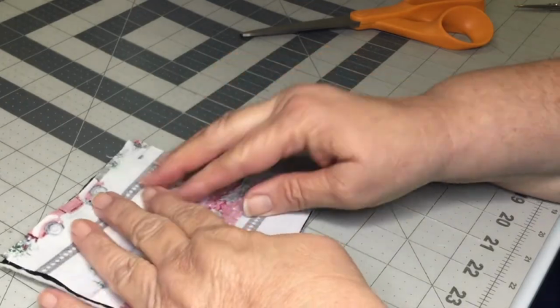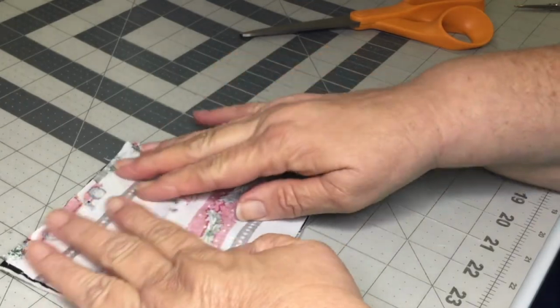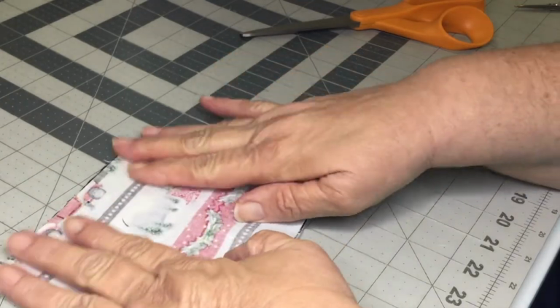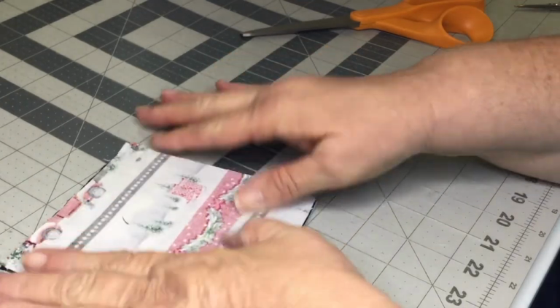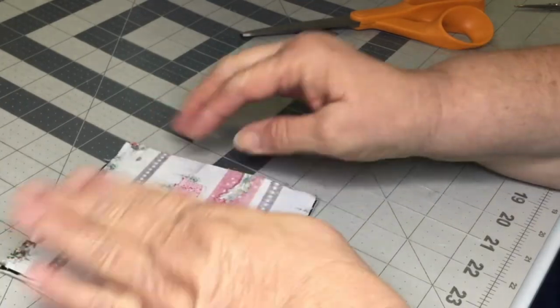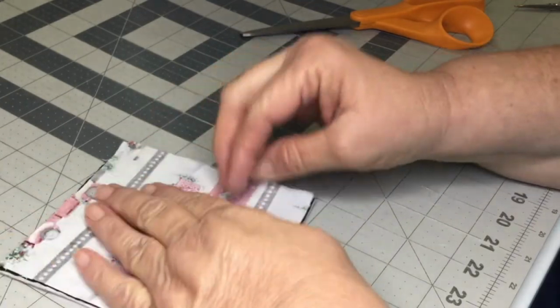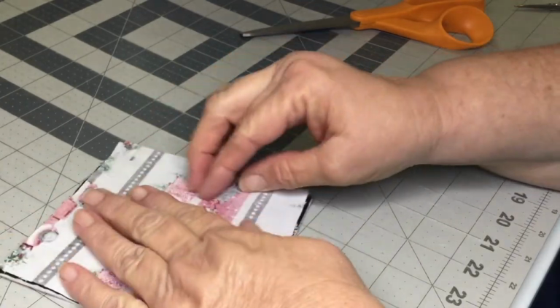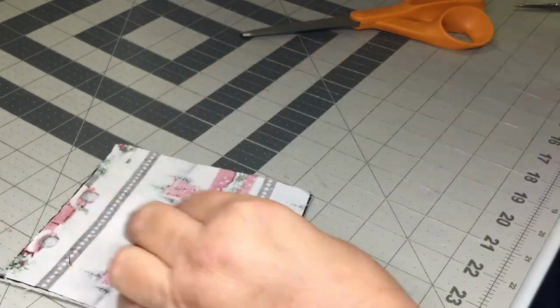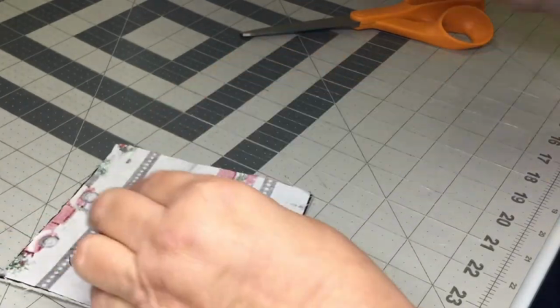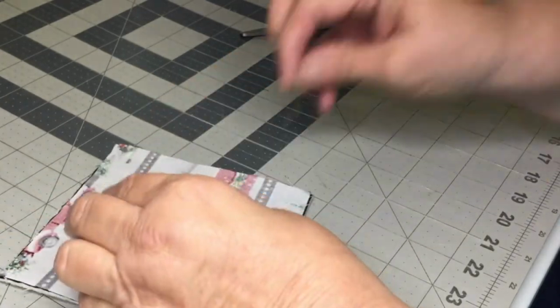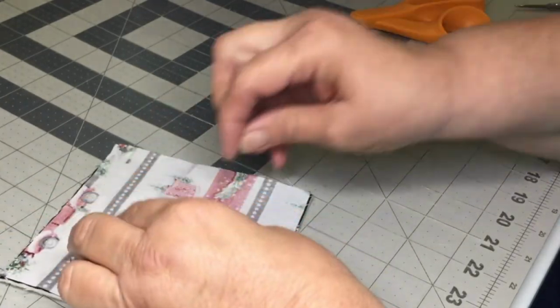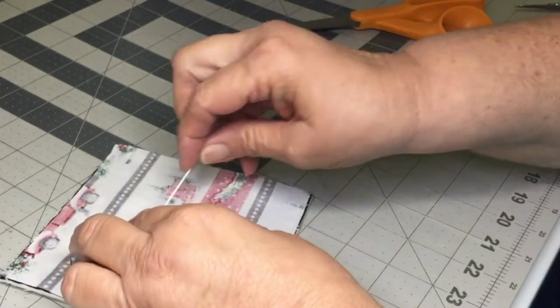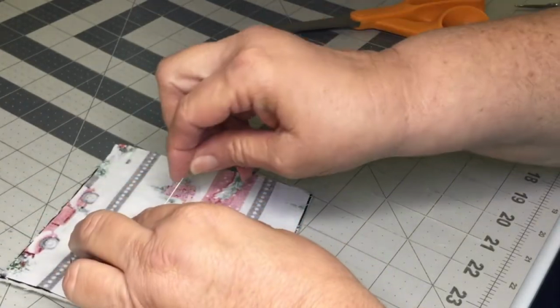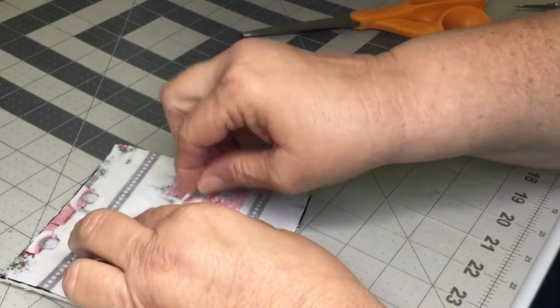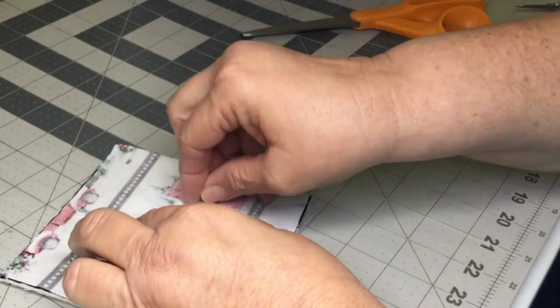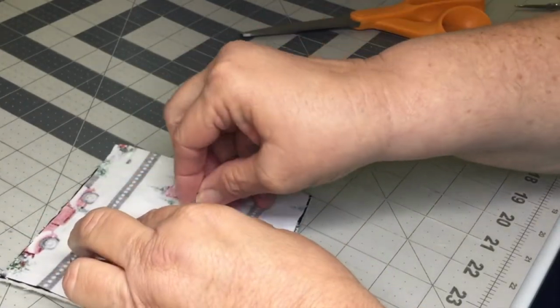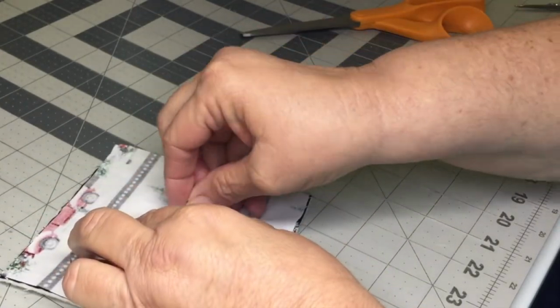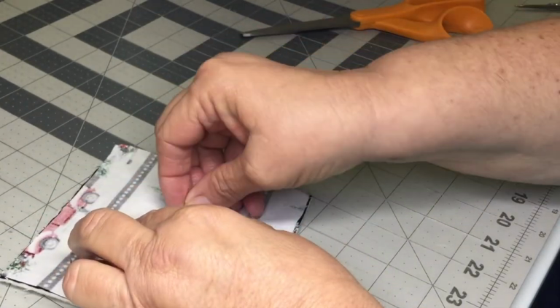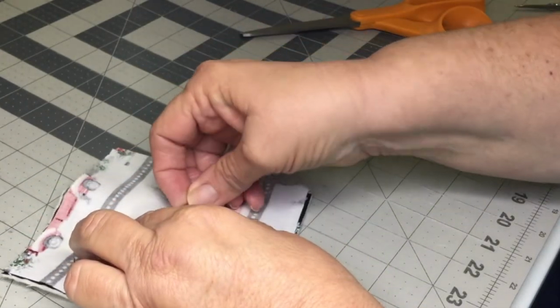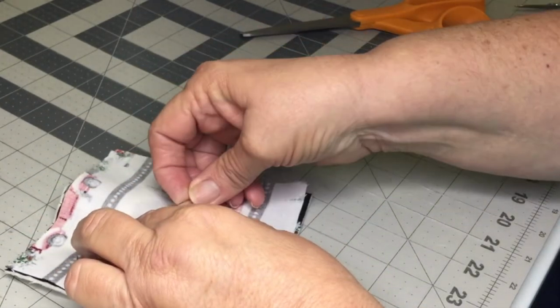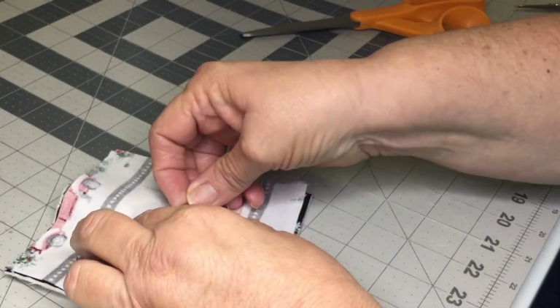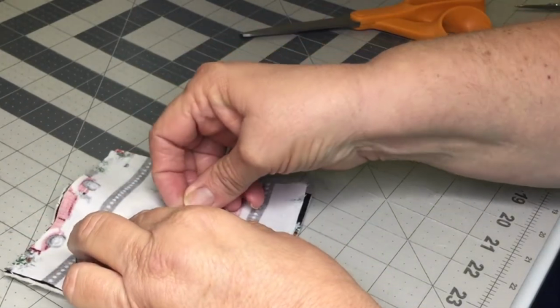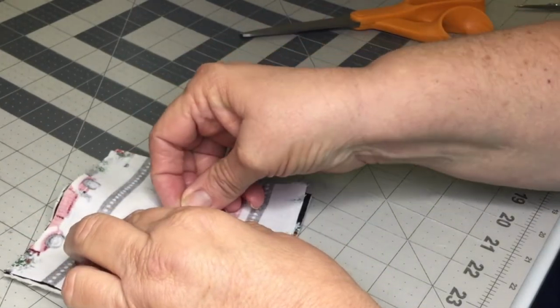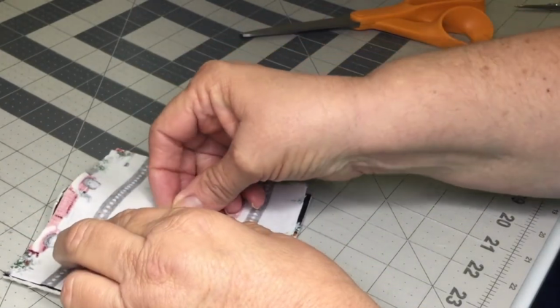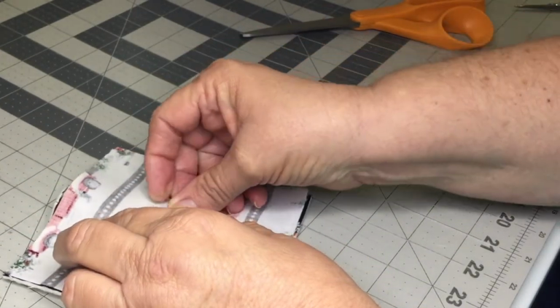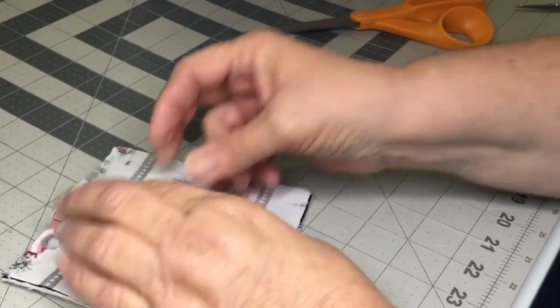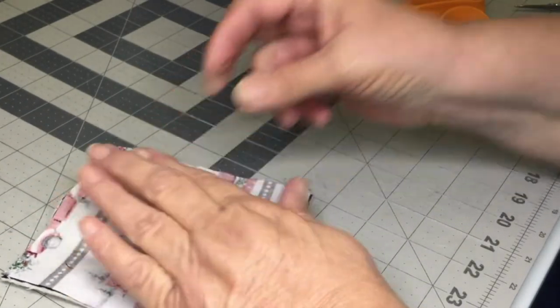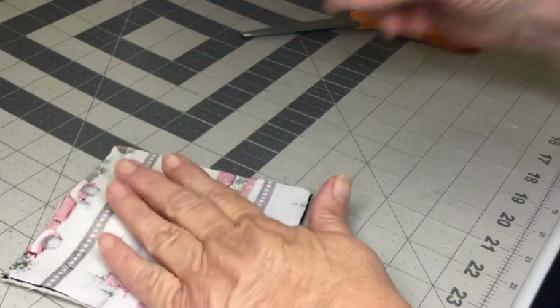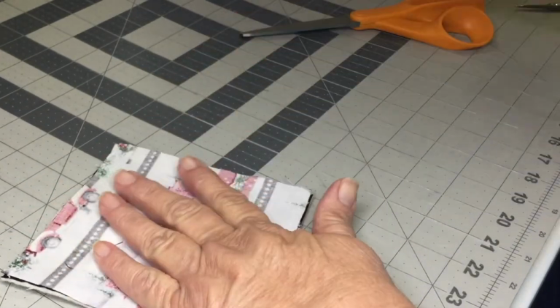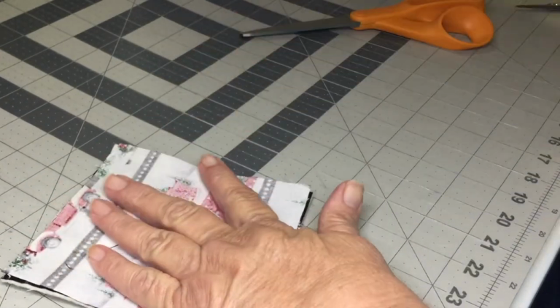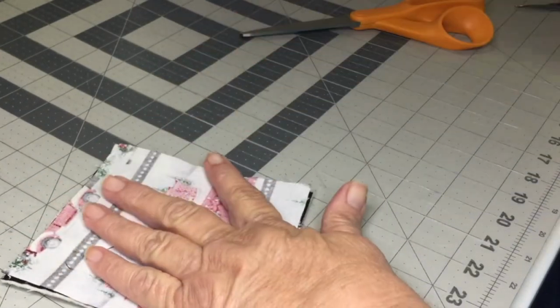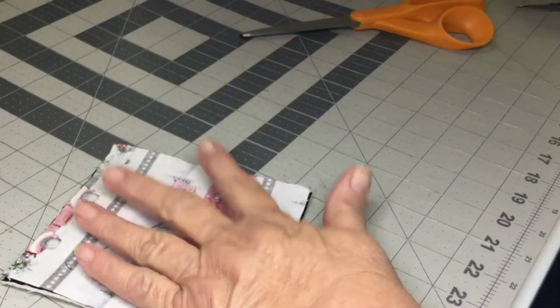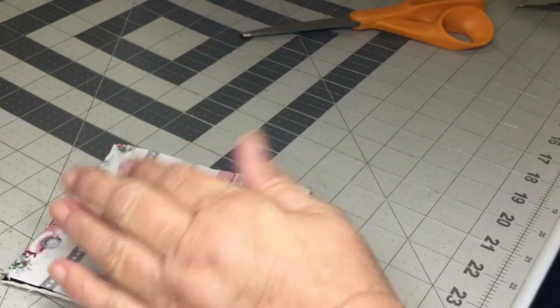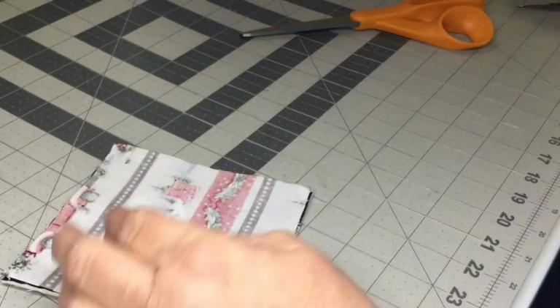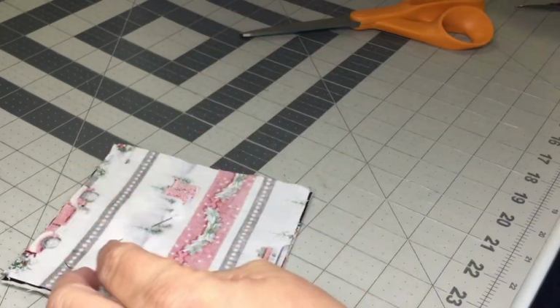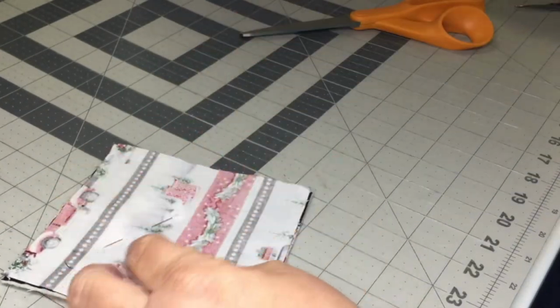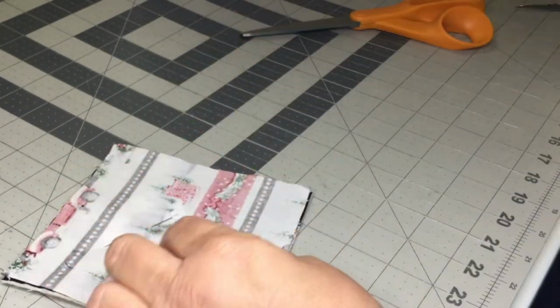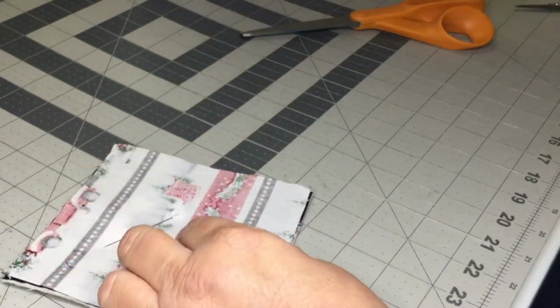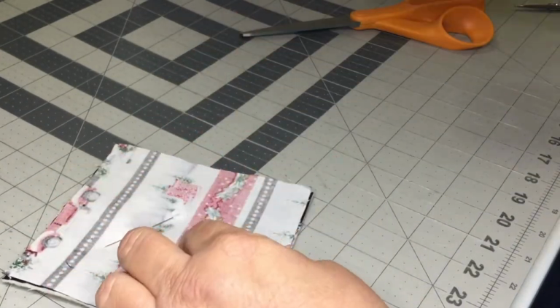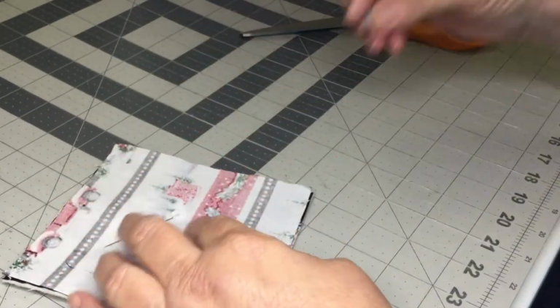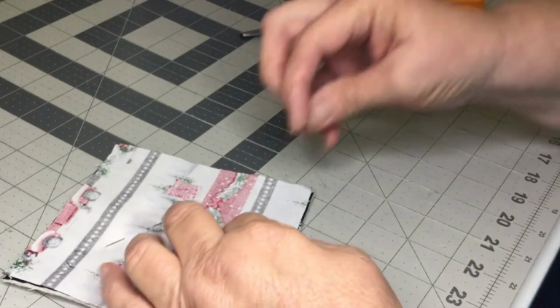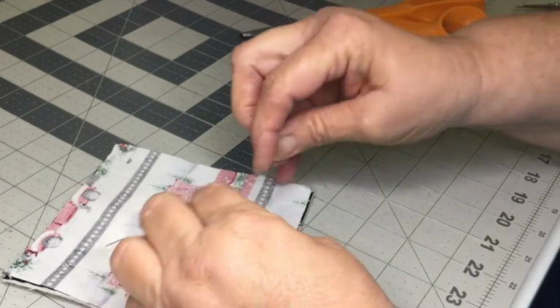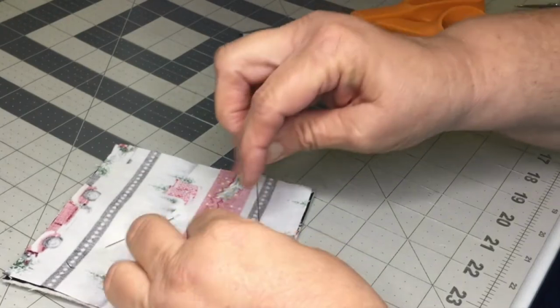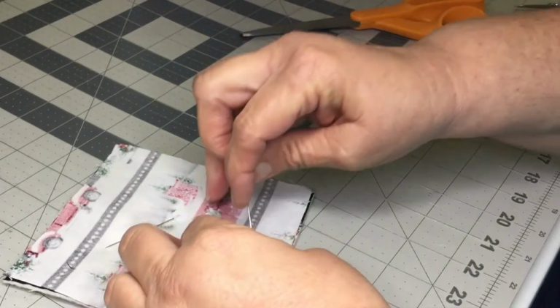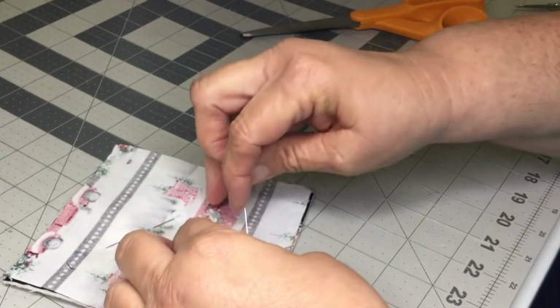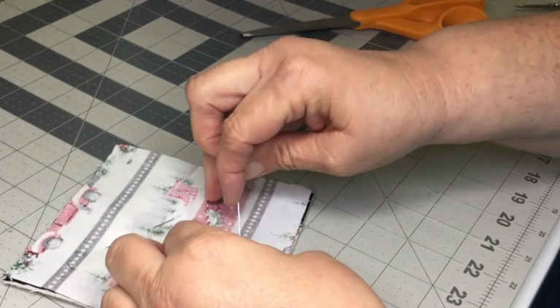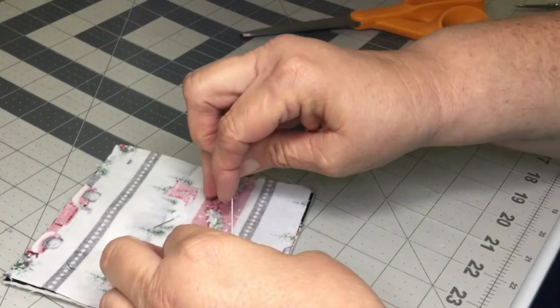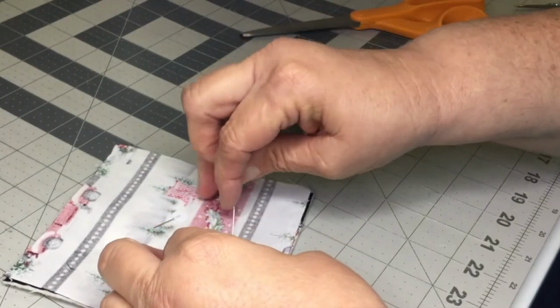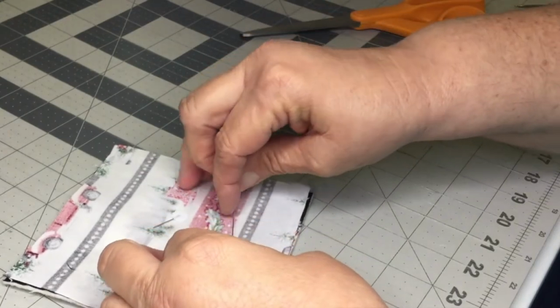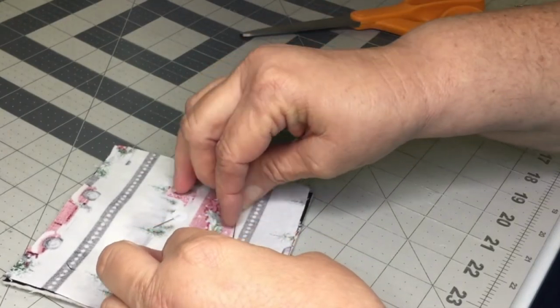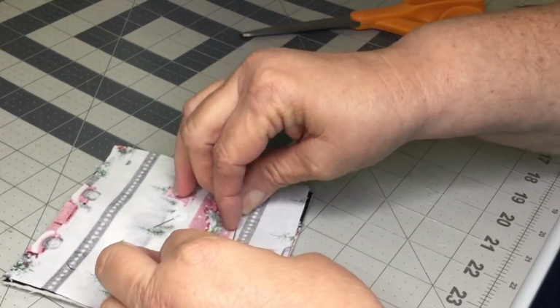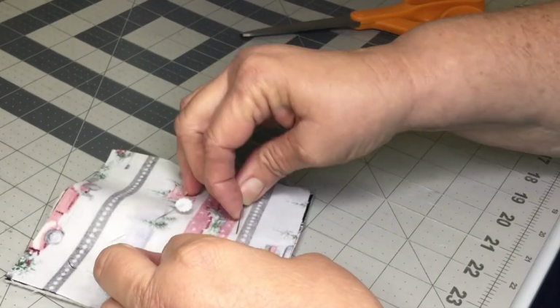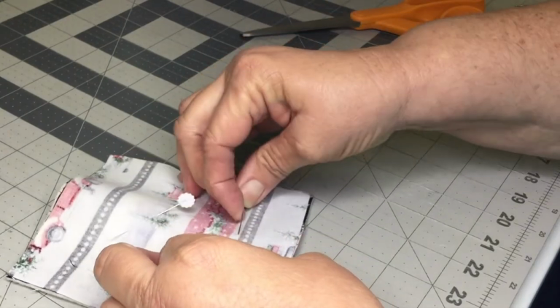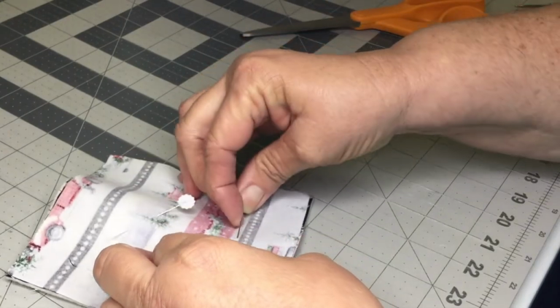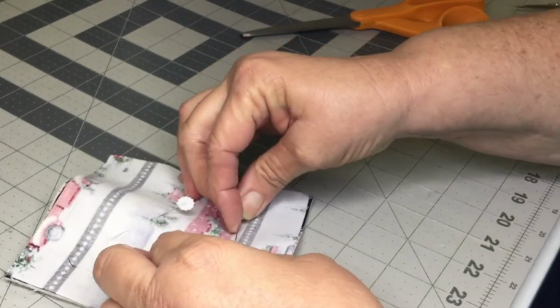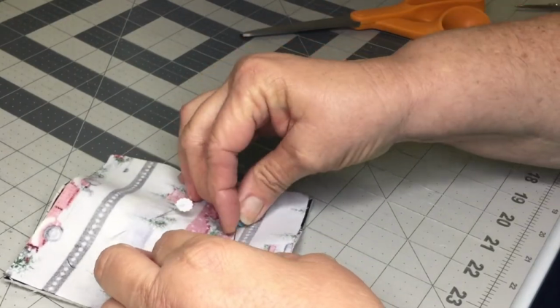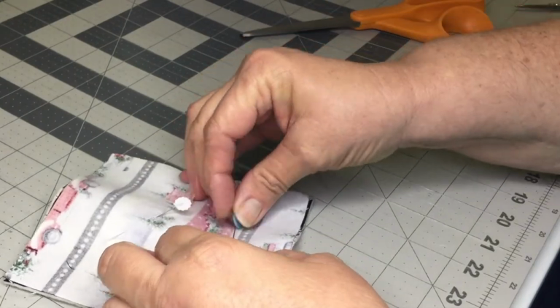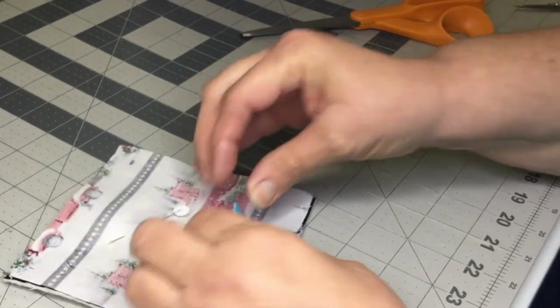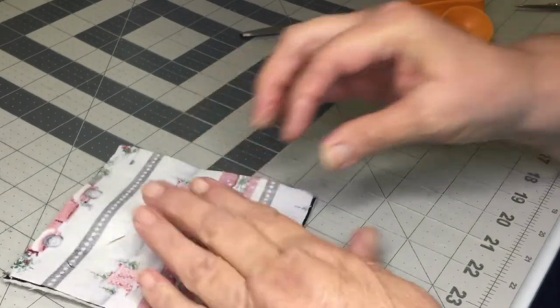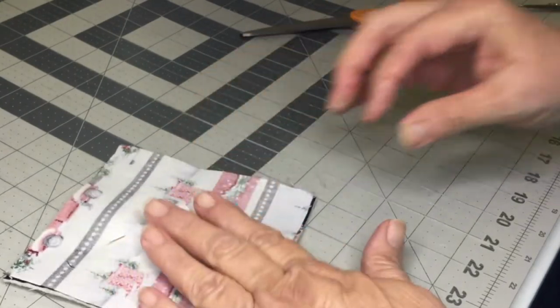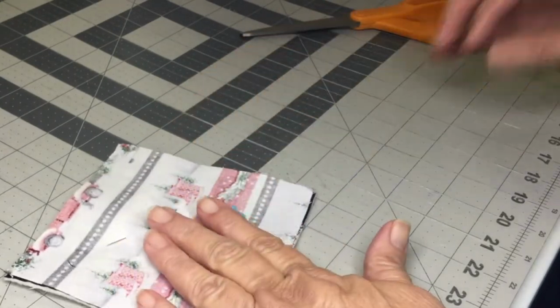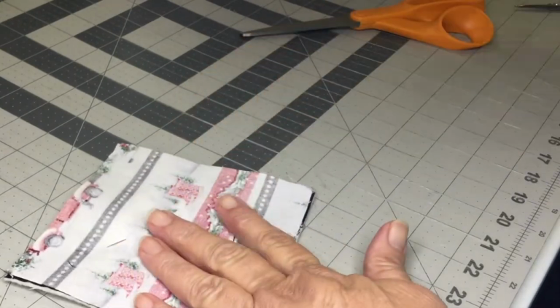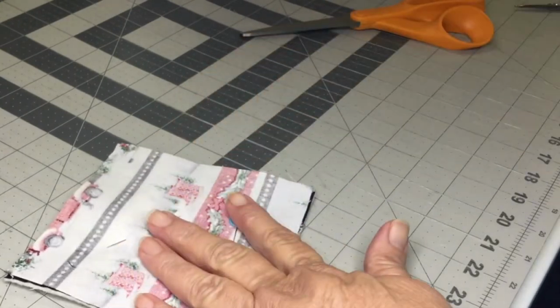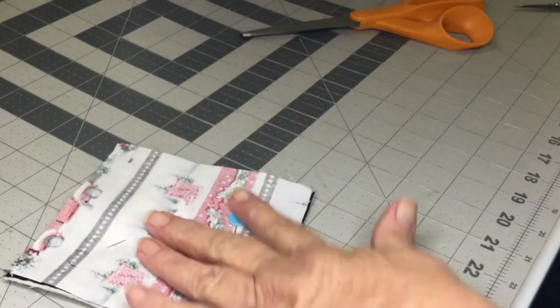And now with right sides together, place your backing. If your fabric is directional, make sure it's going in the correct direction.